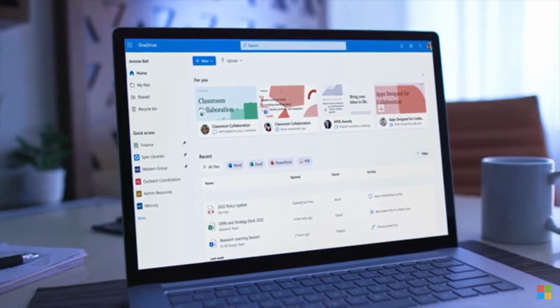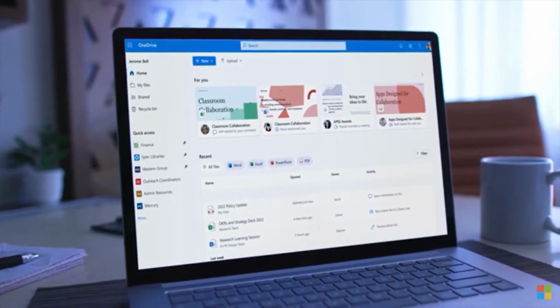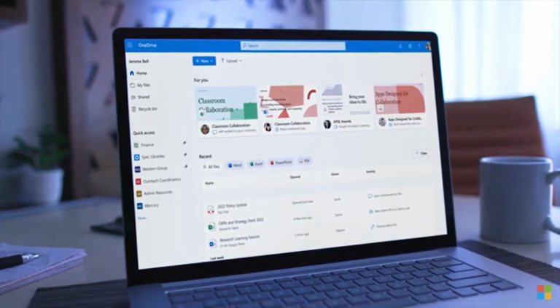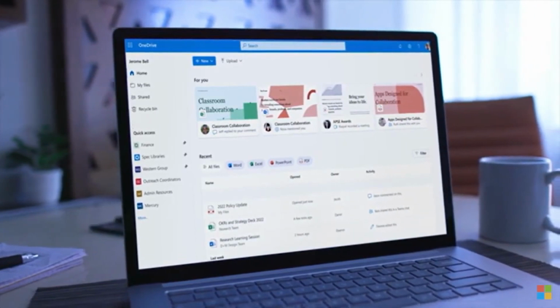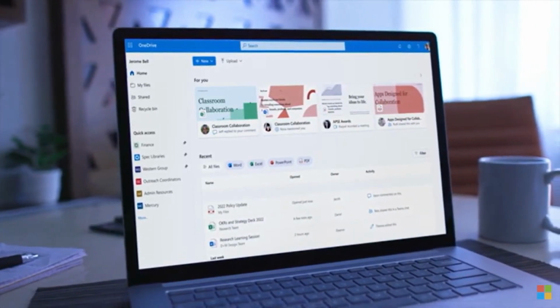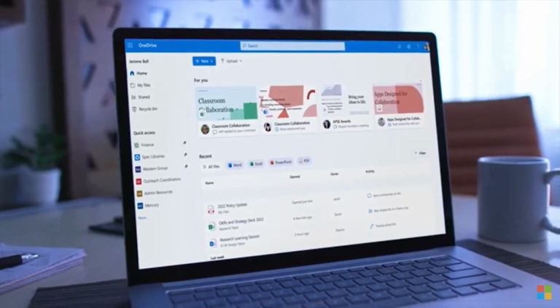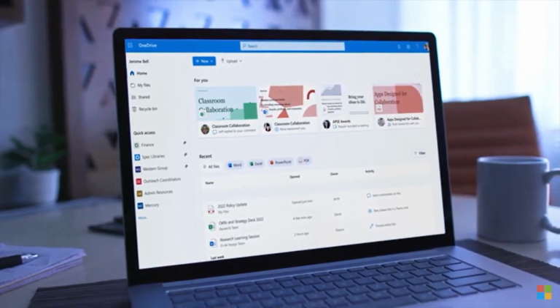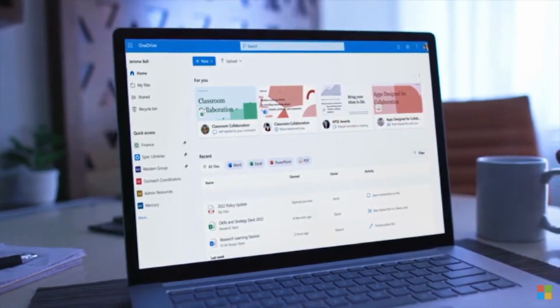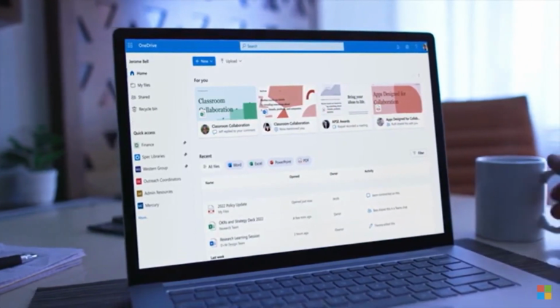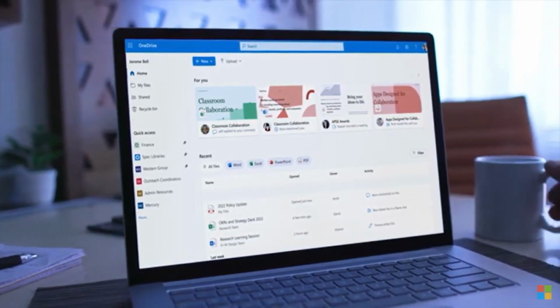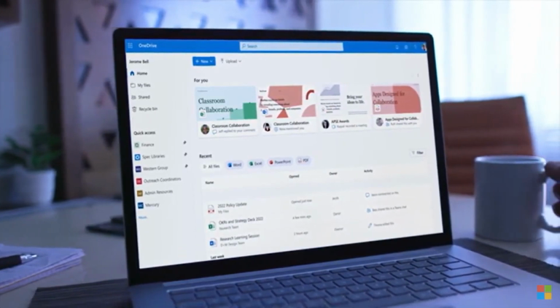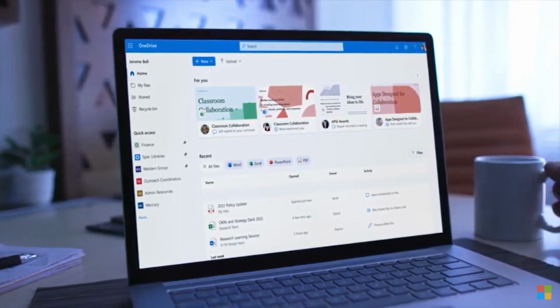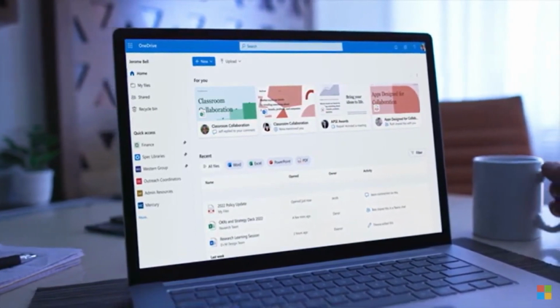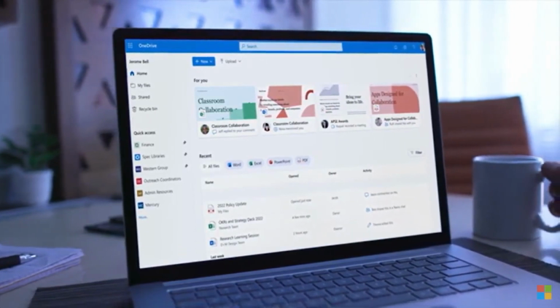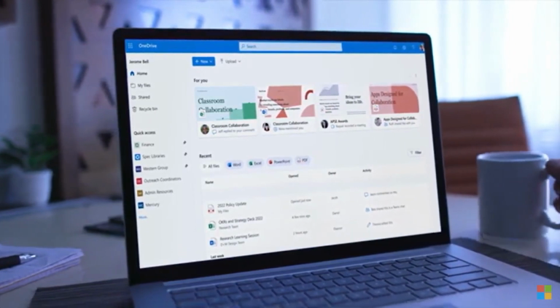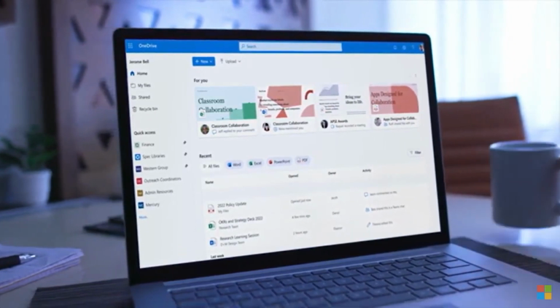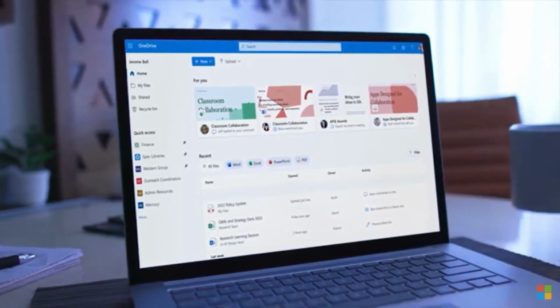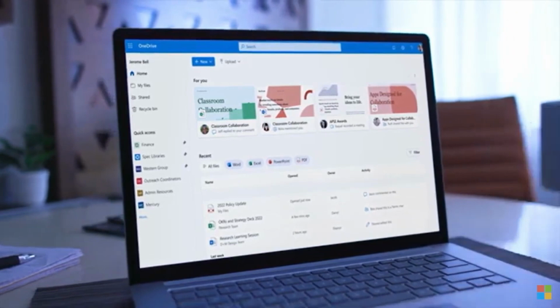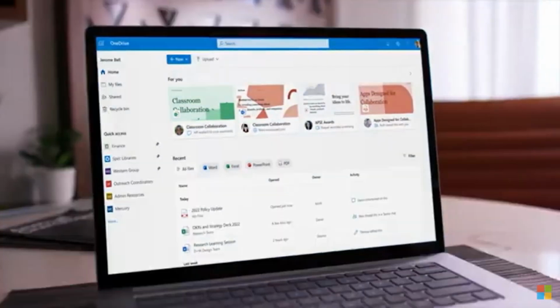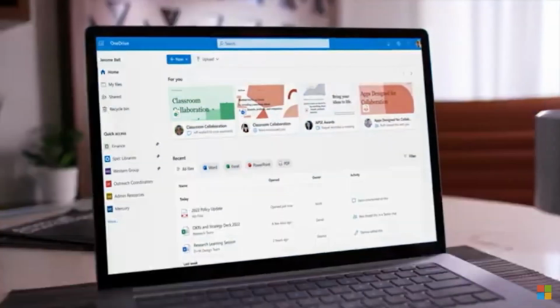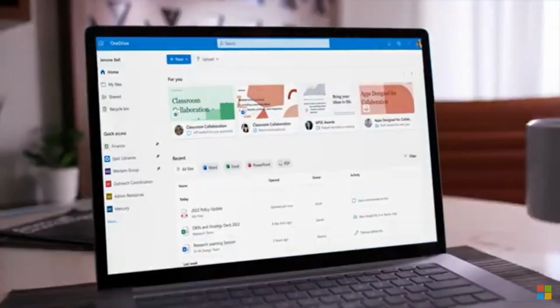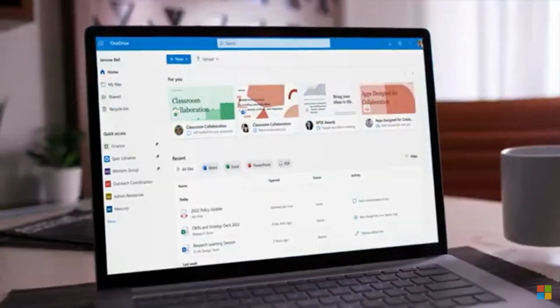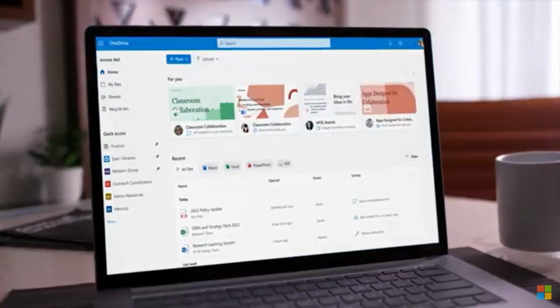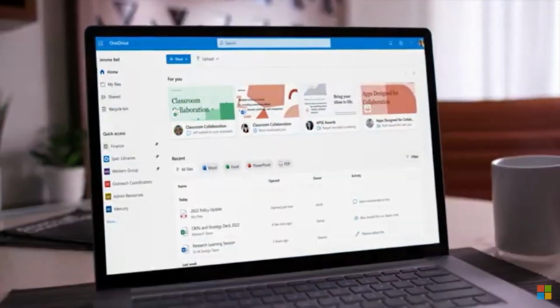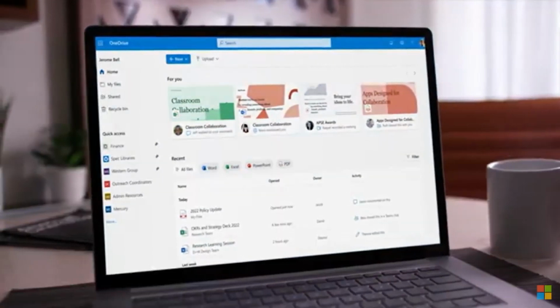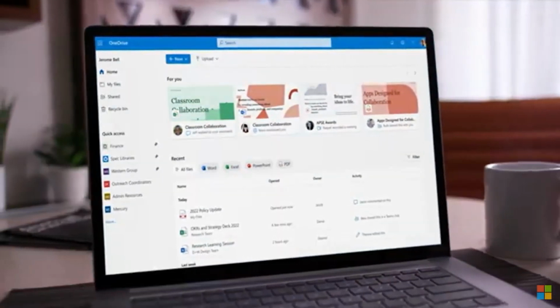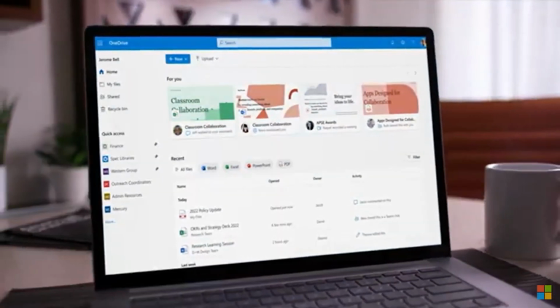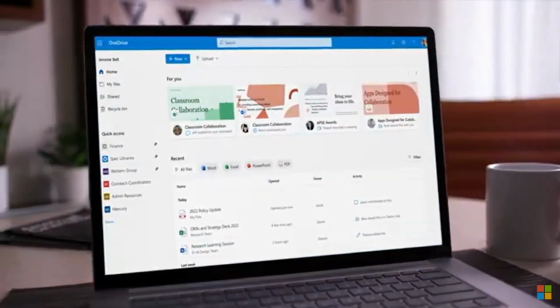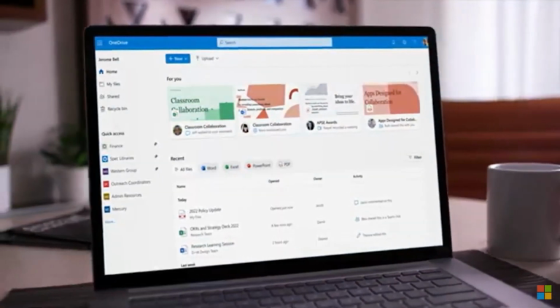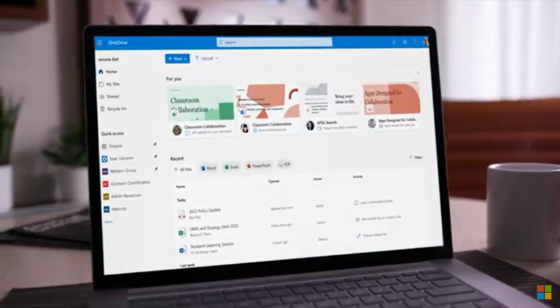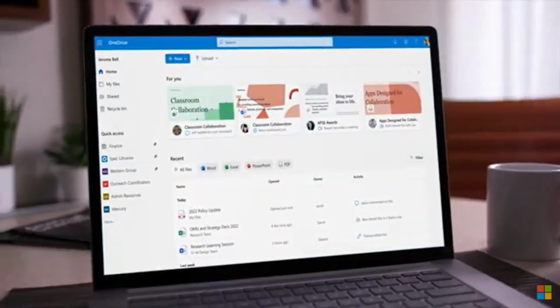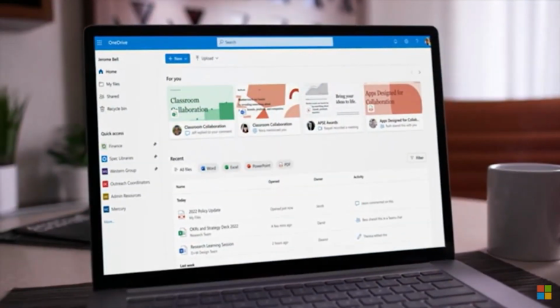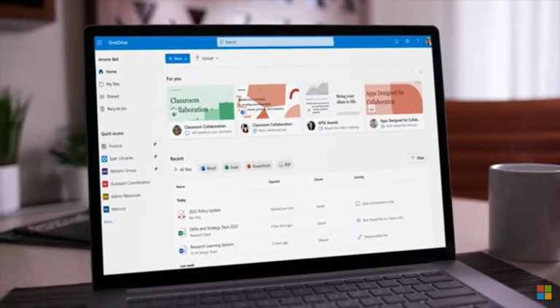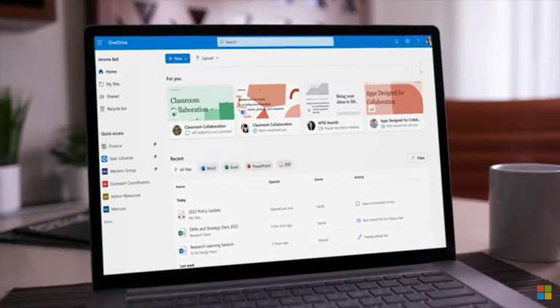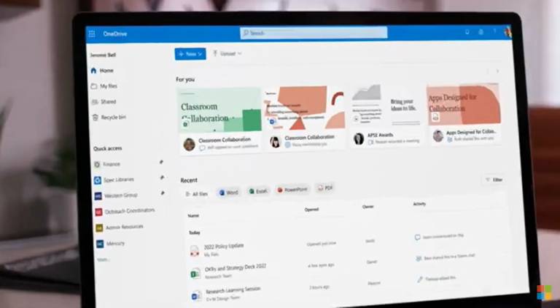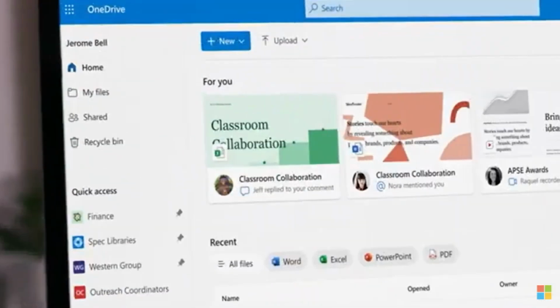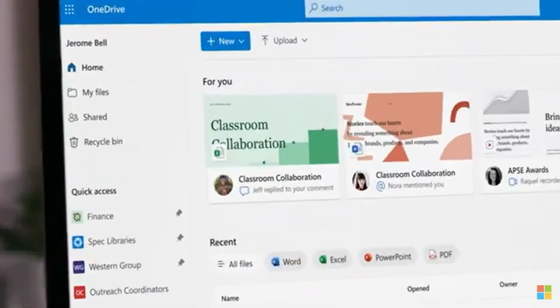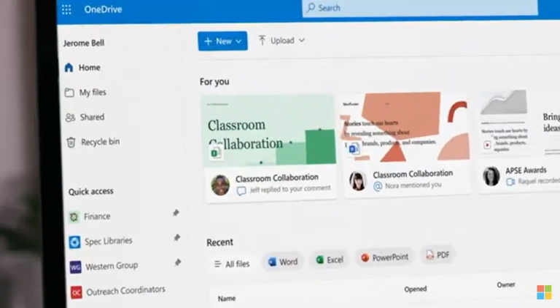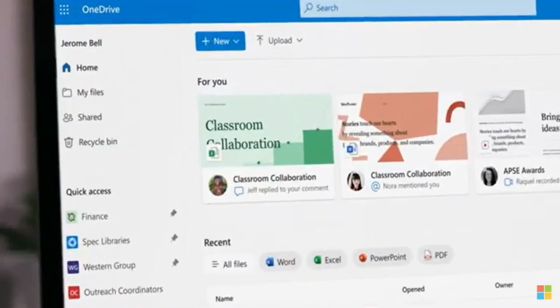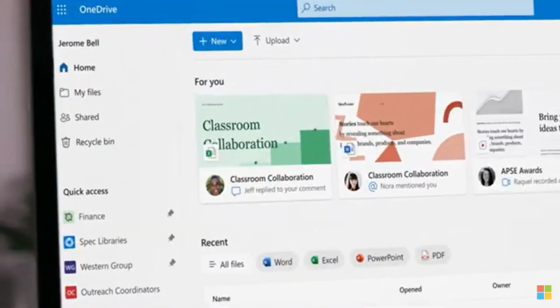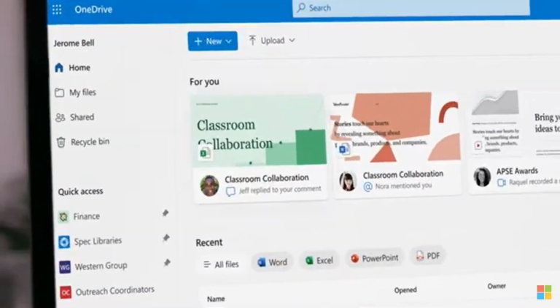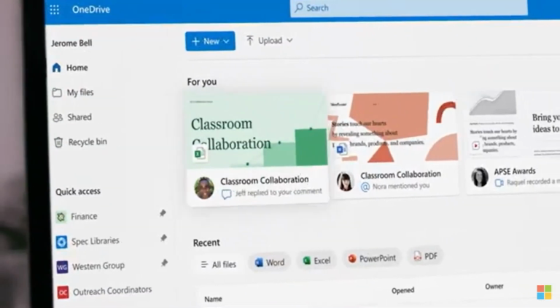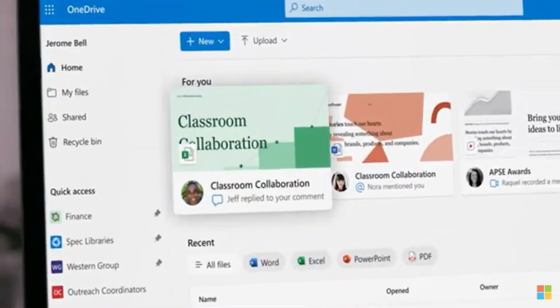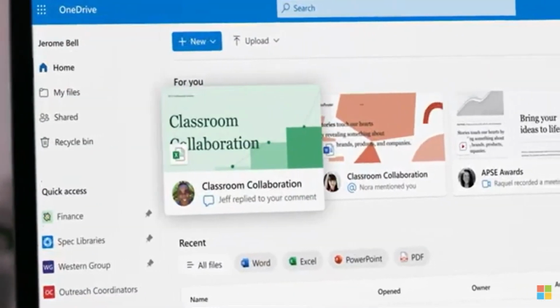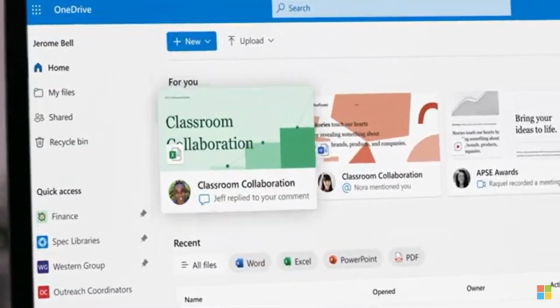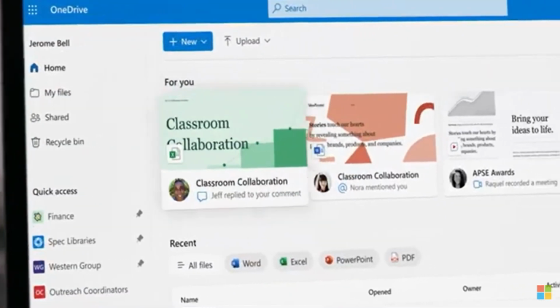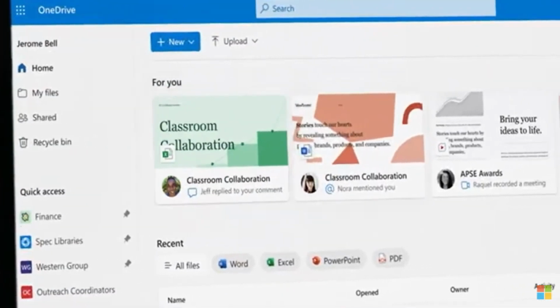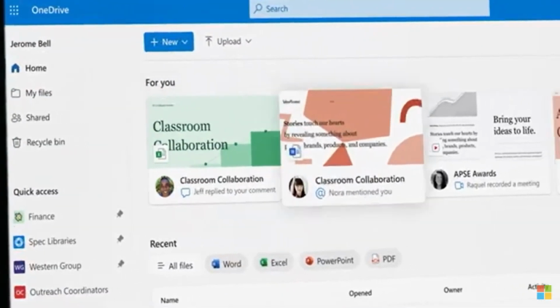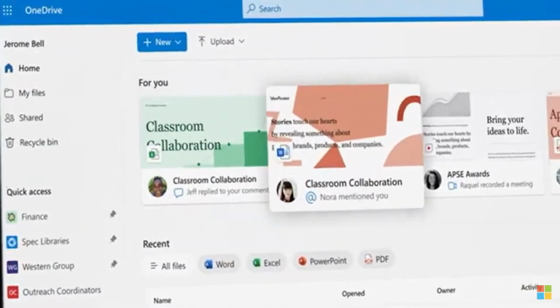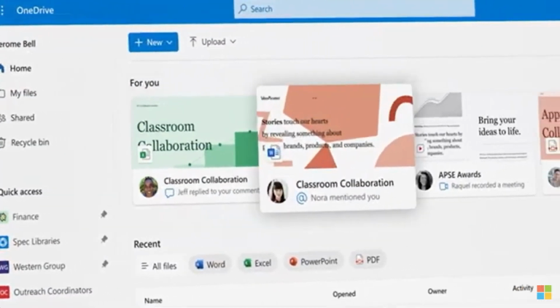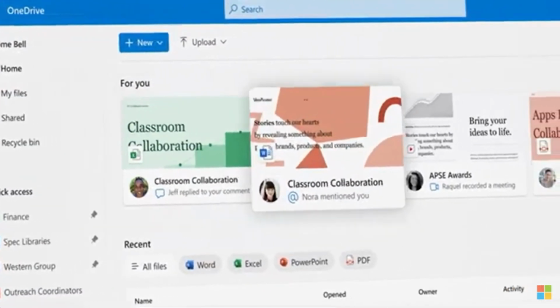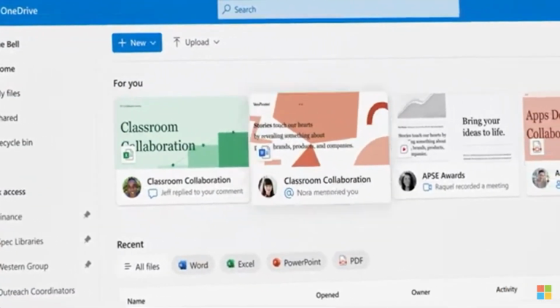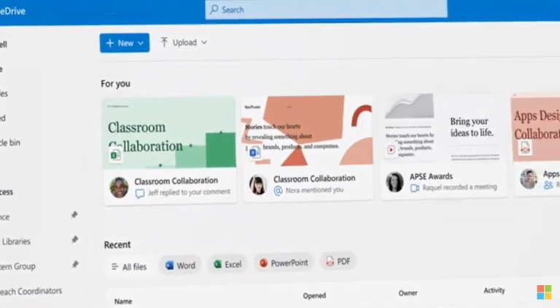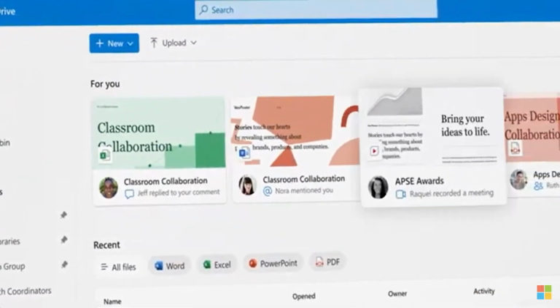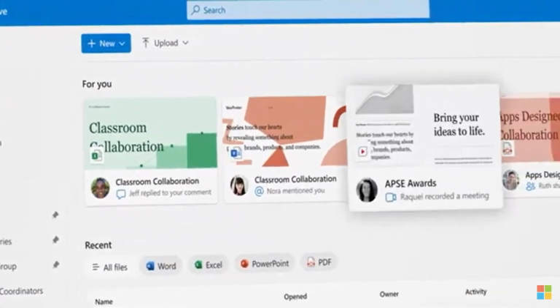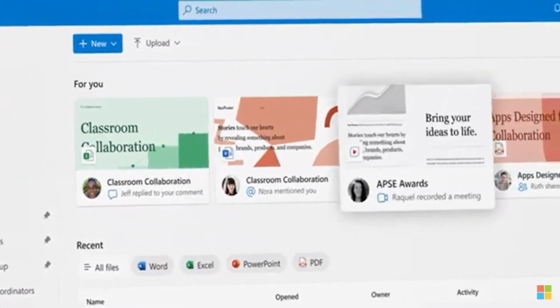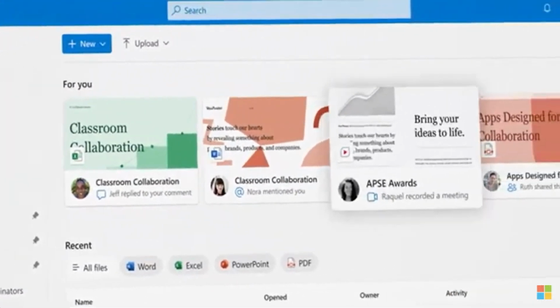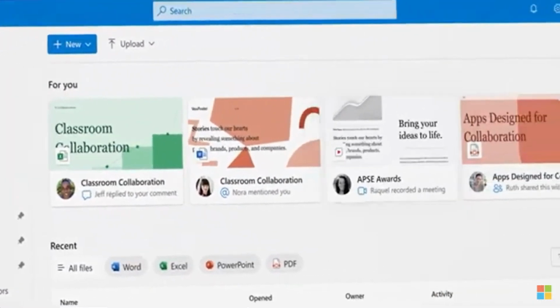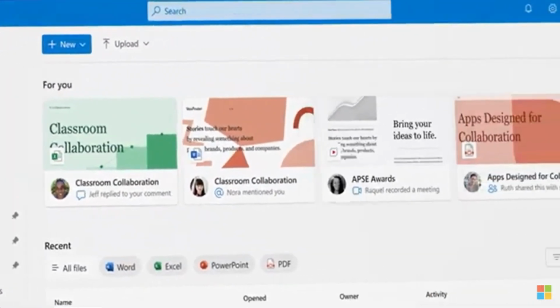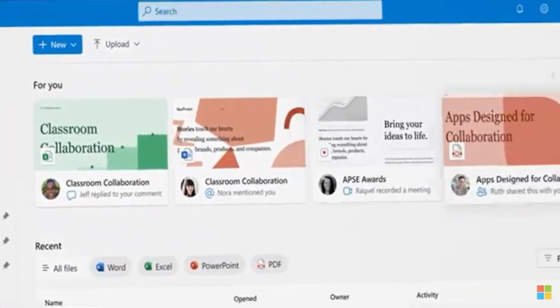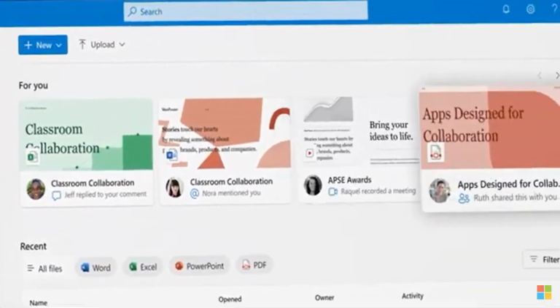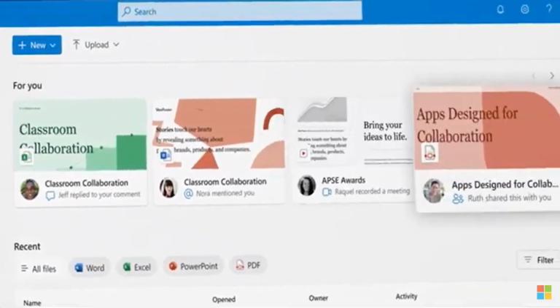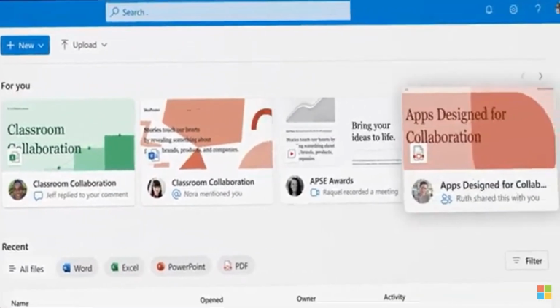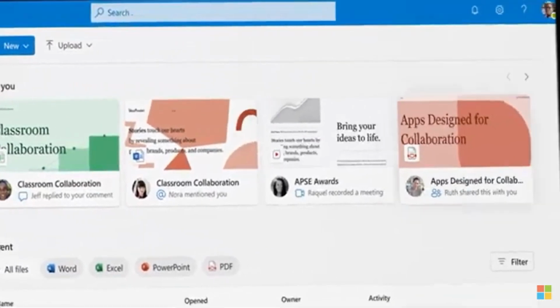But the point here is, we're already connected. So why not have access to everything we need, like OneDrive, Outlook, and more?